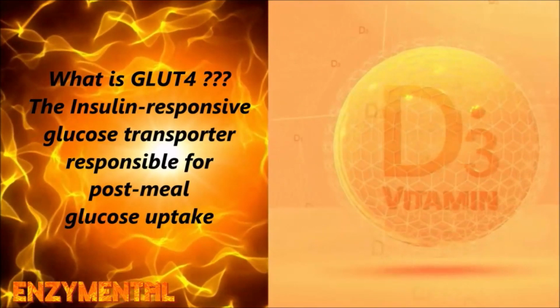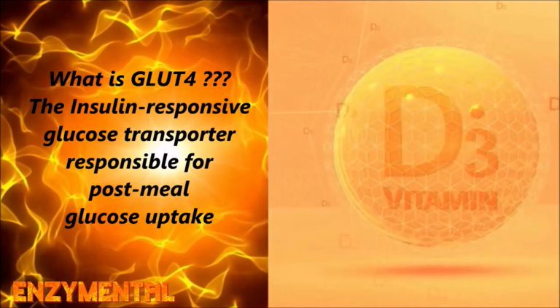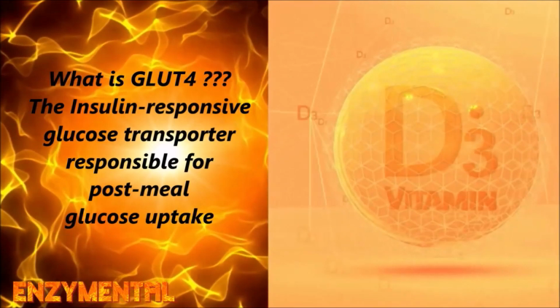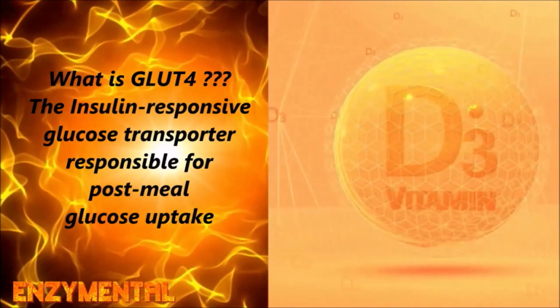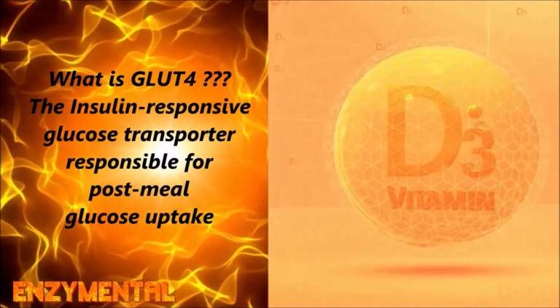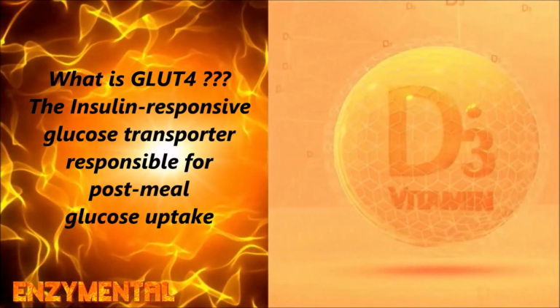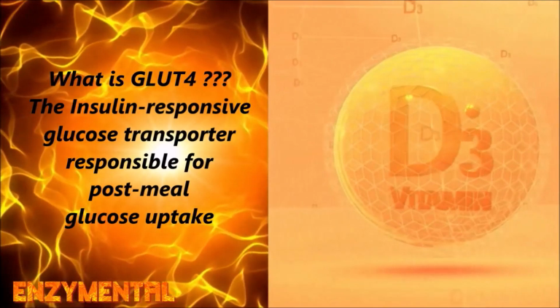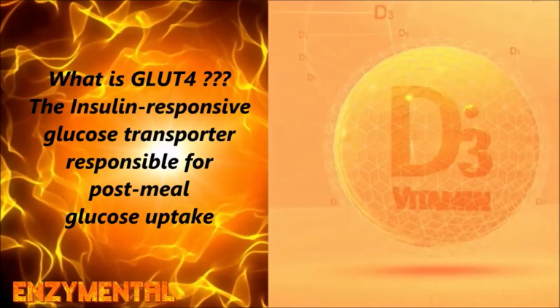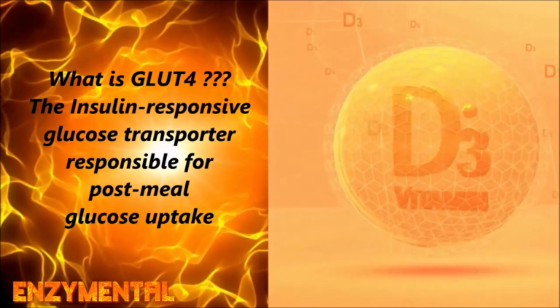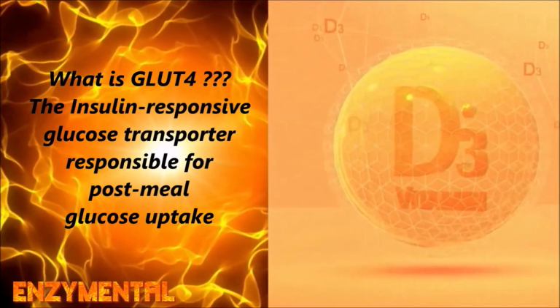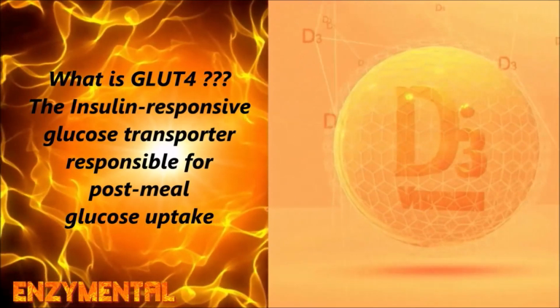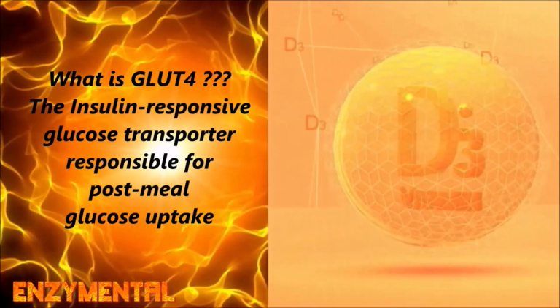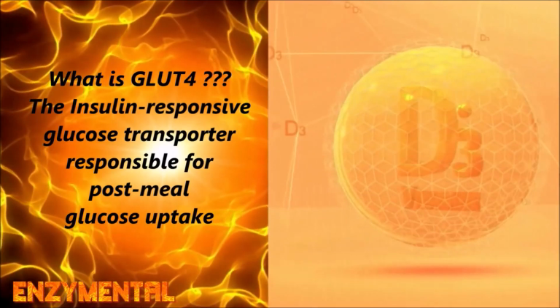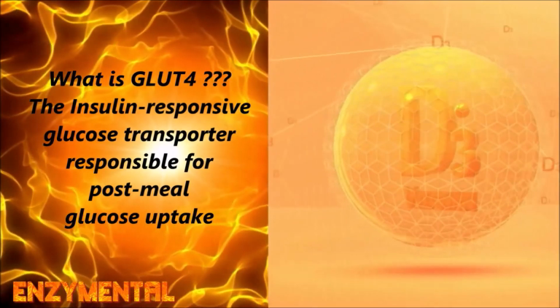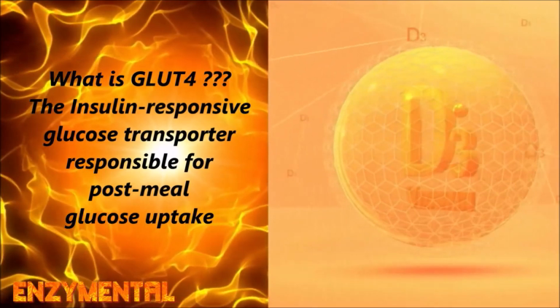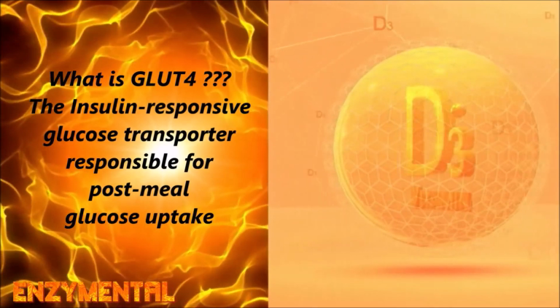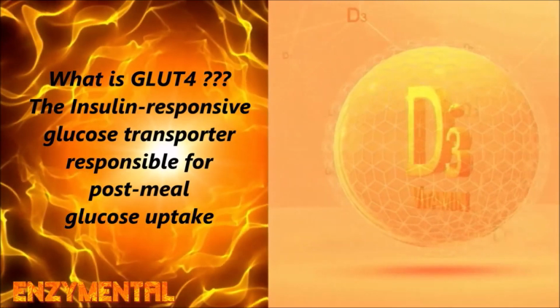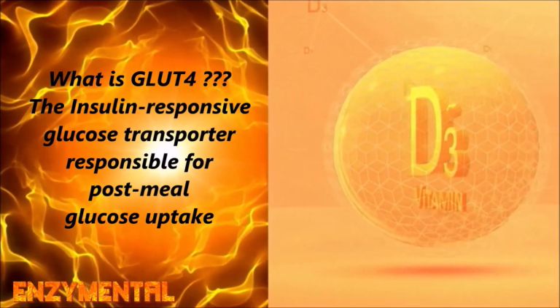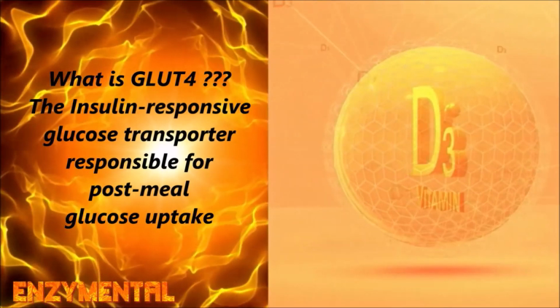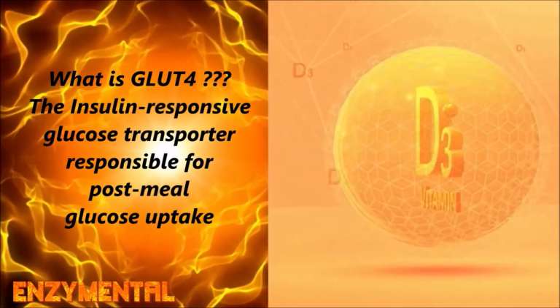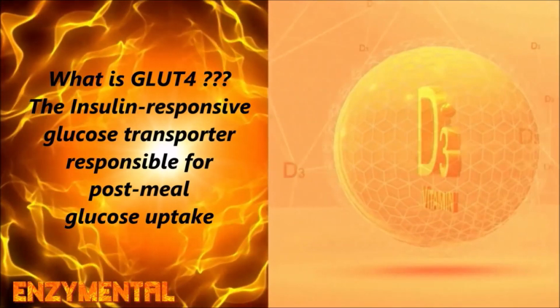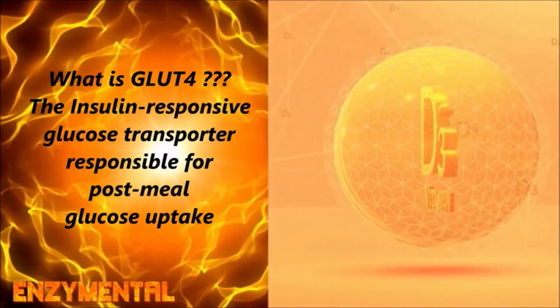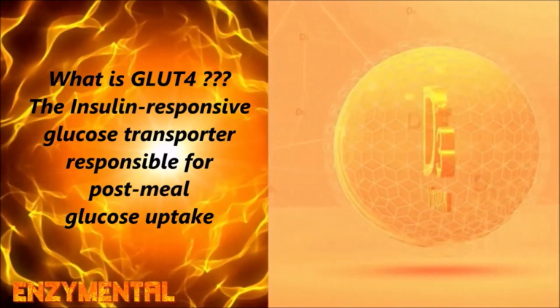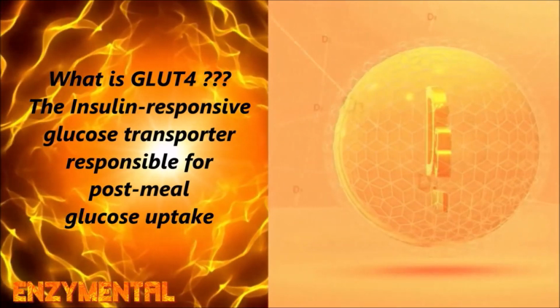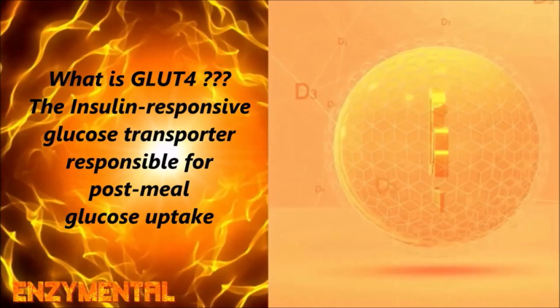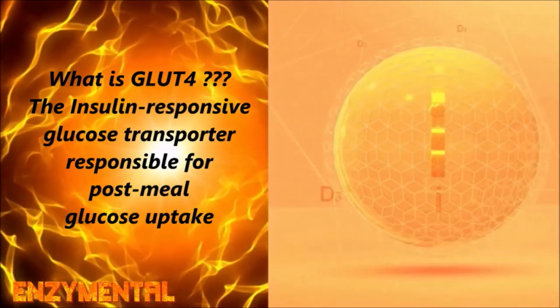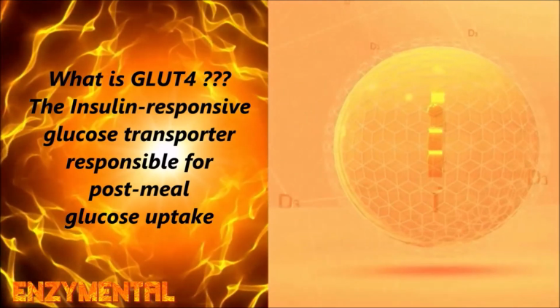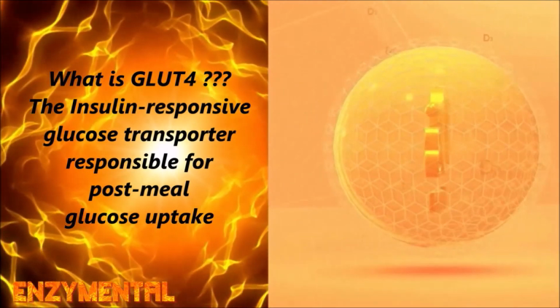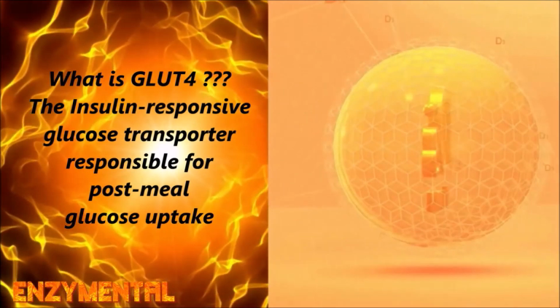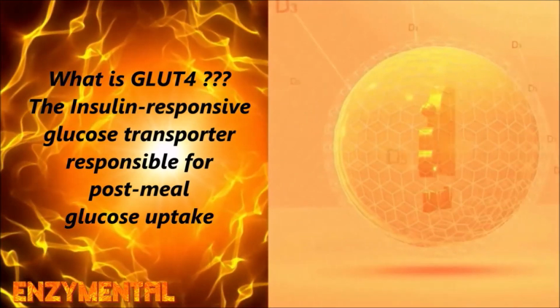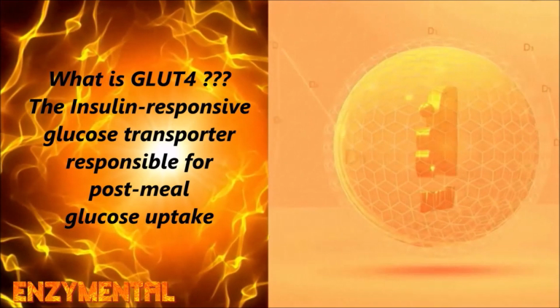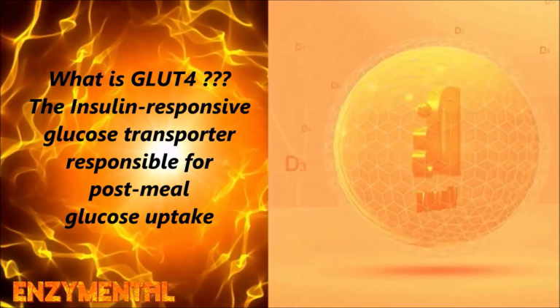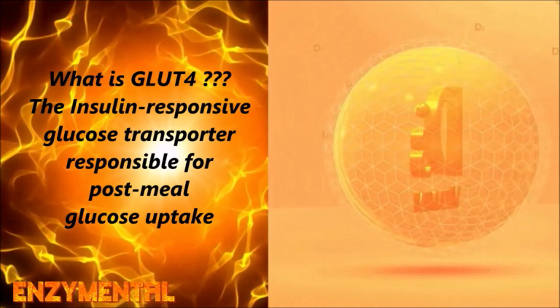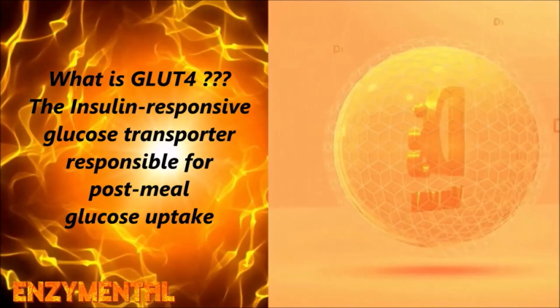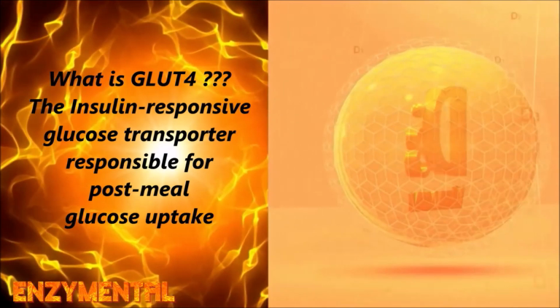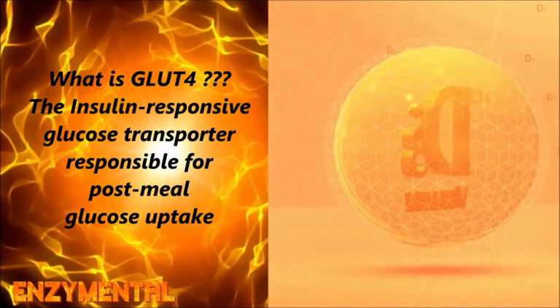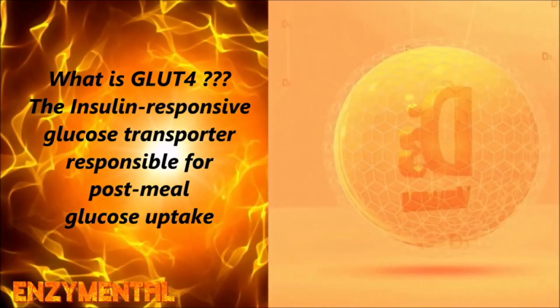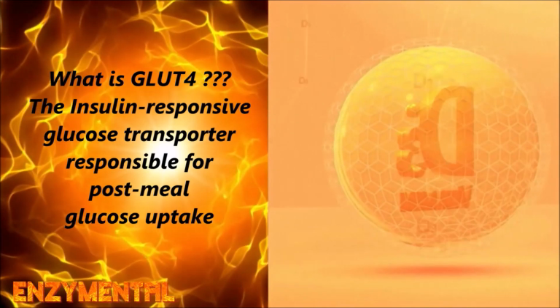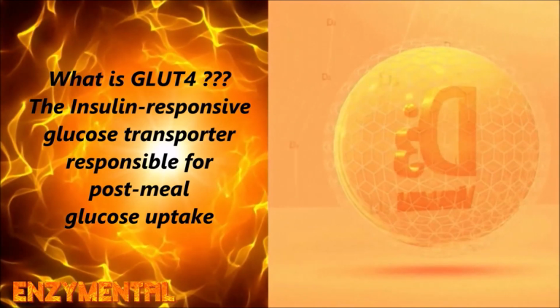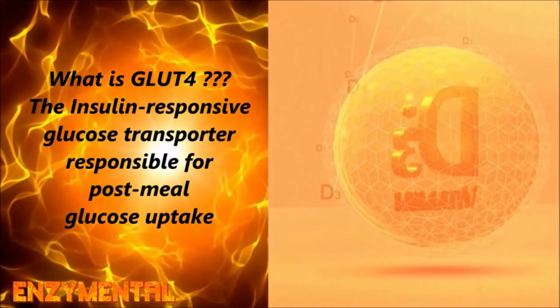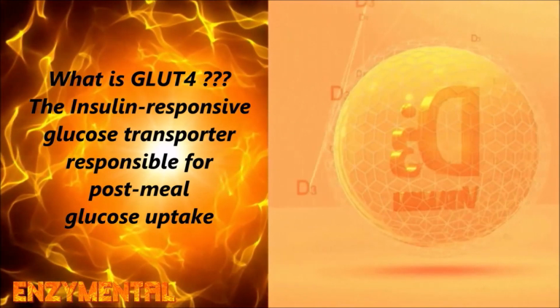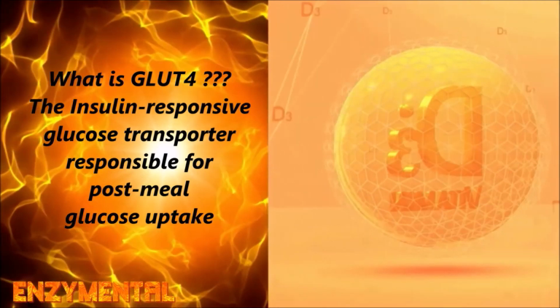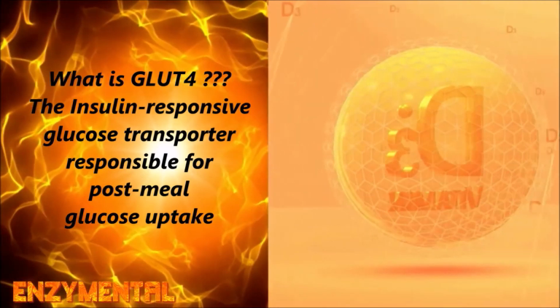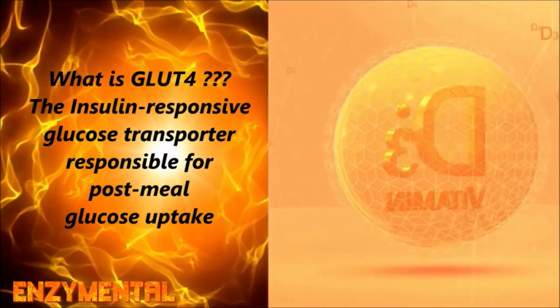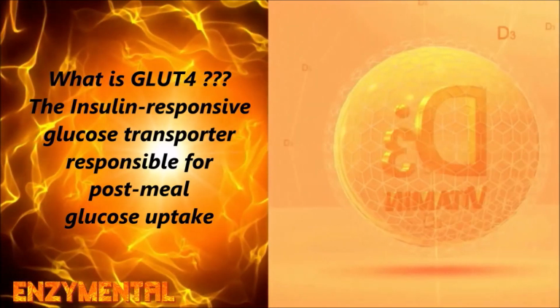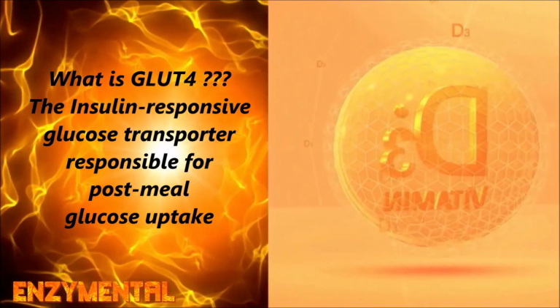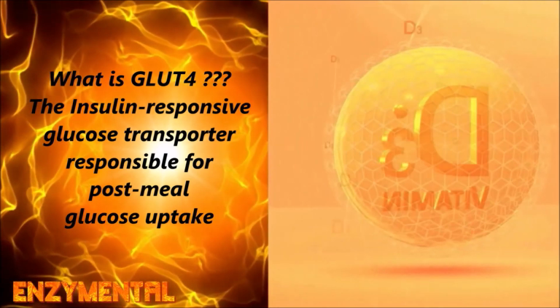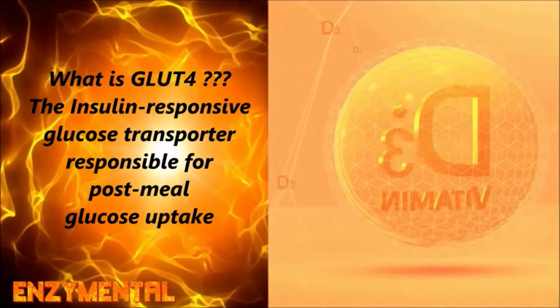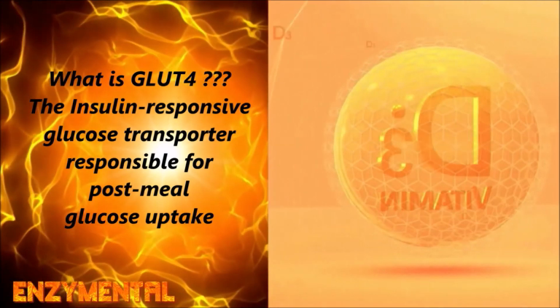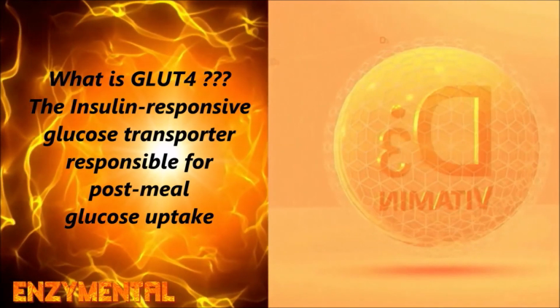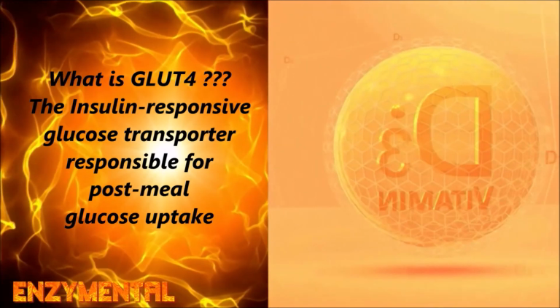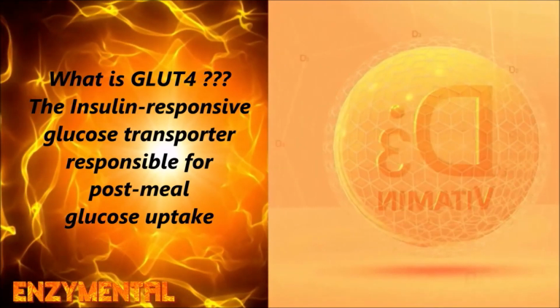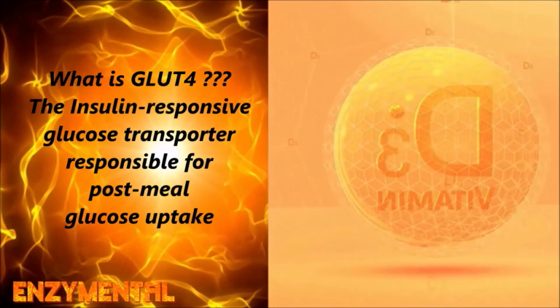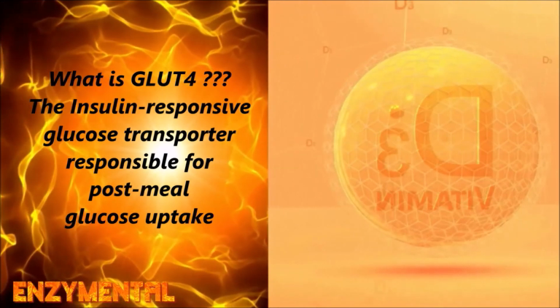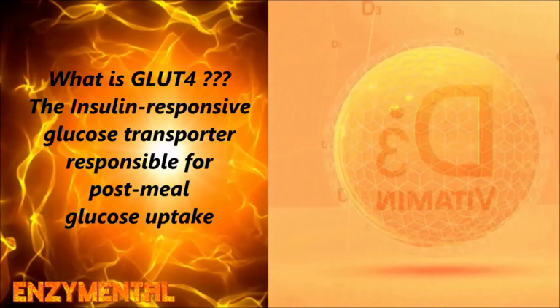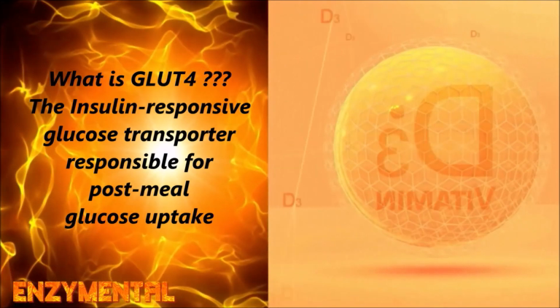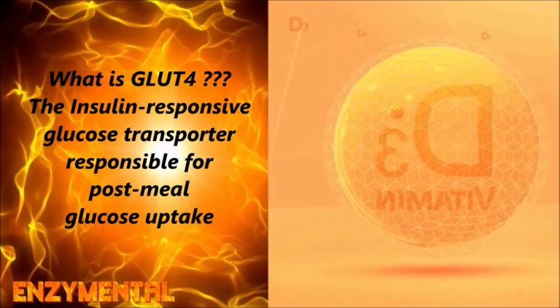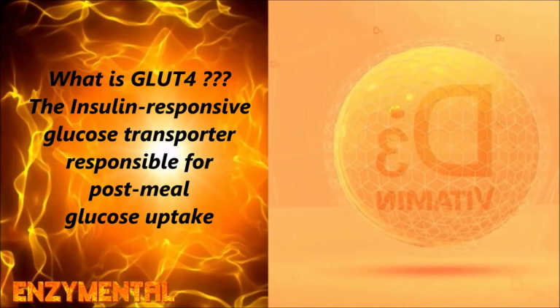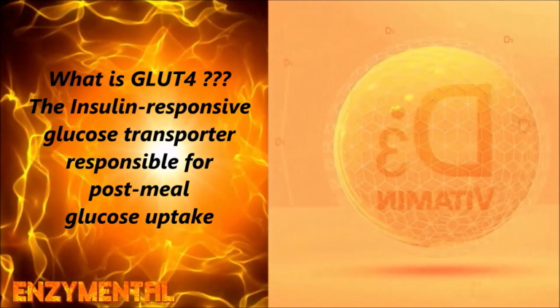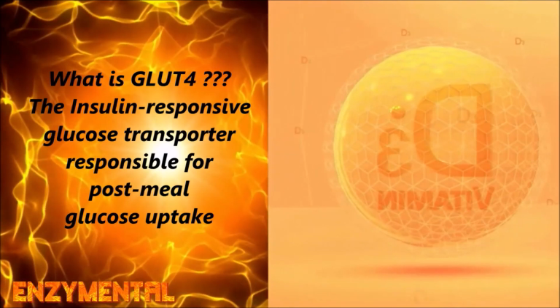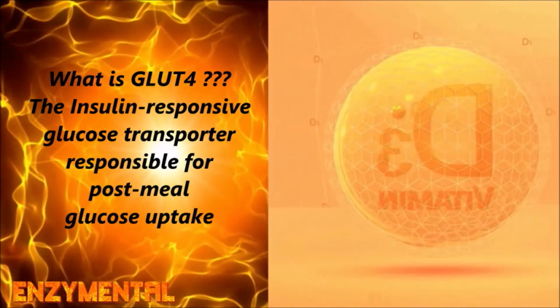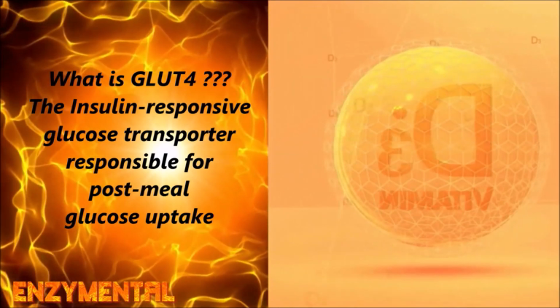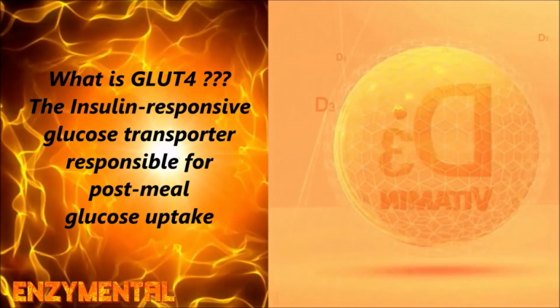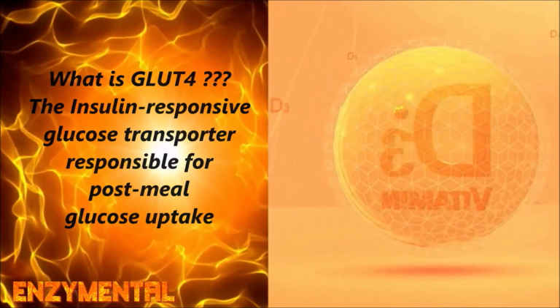Conversely, consistent intake of vitamin D sharply reduces renin synthesis while also balancing parathyroid hormone activity.